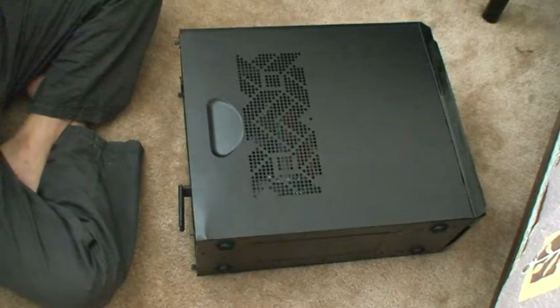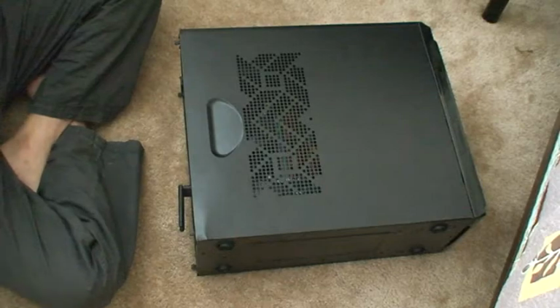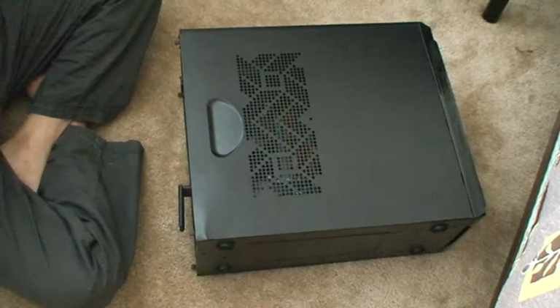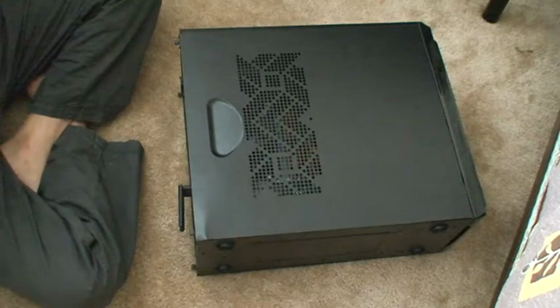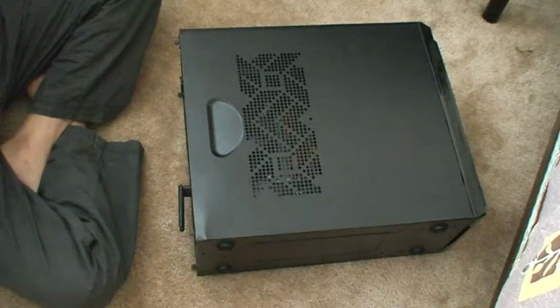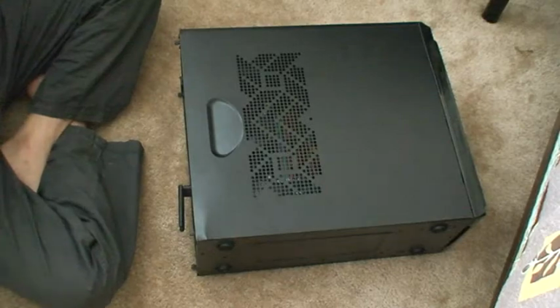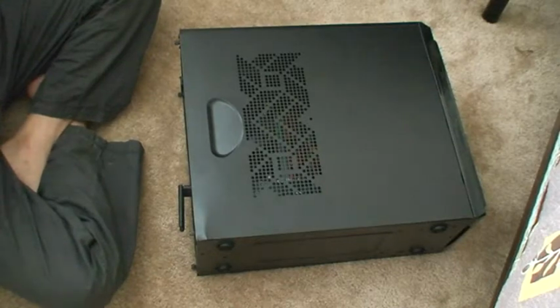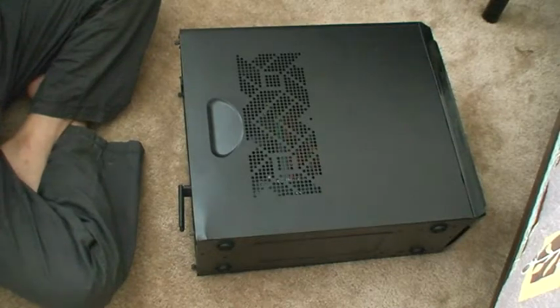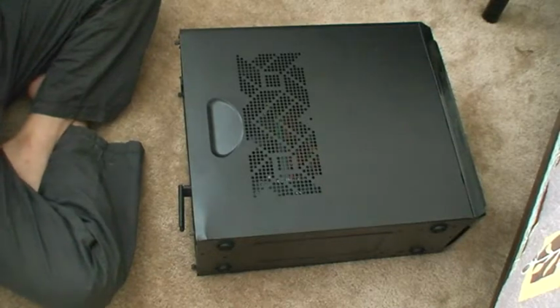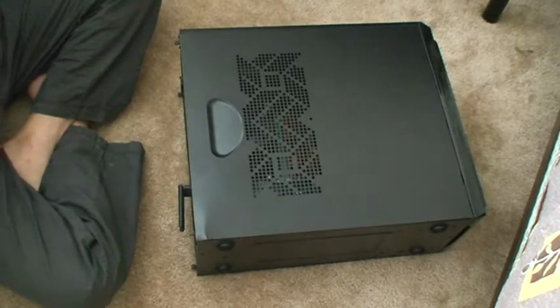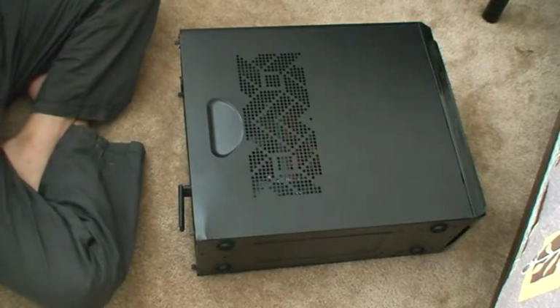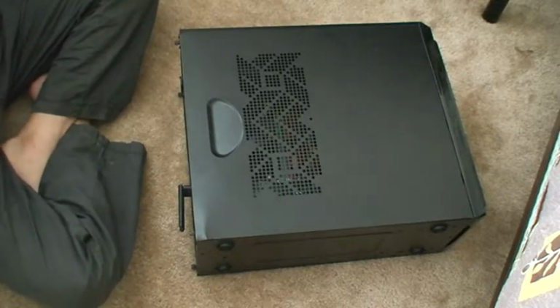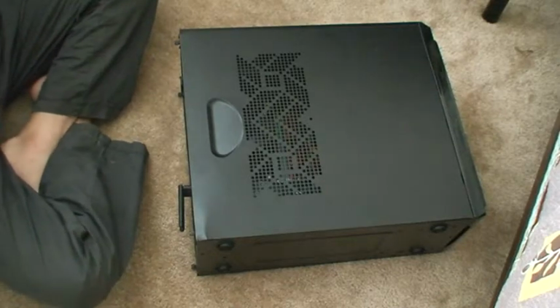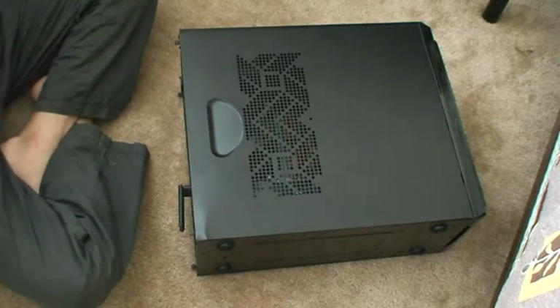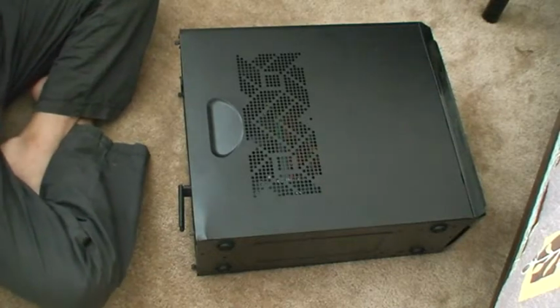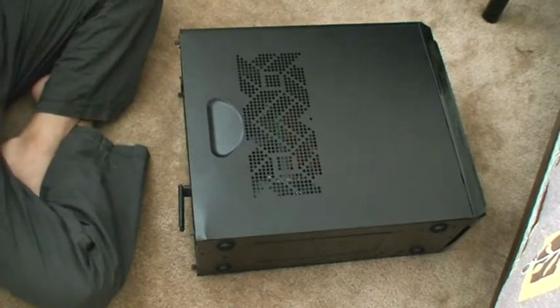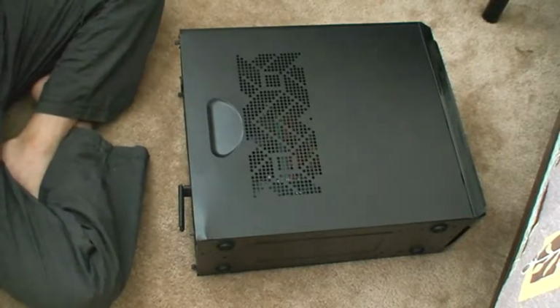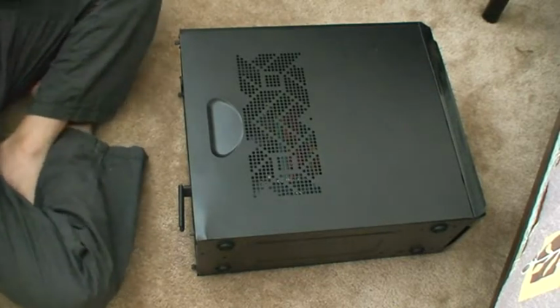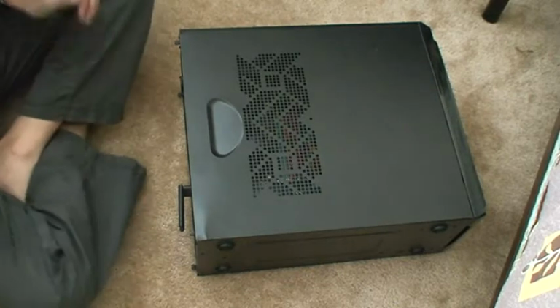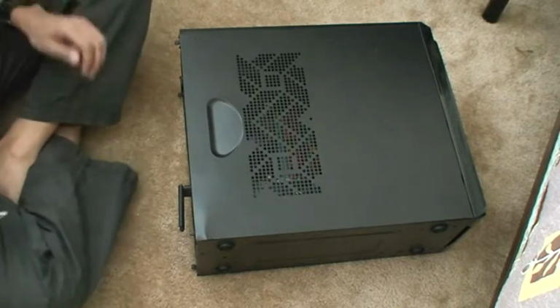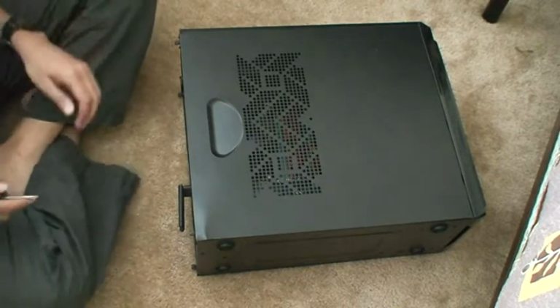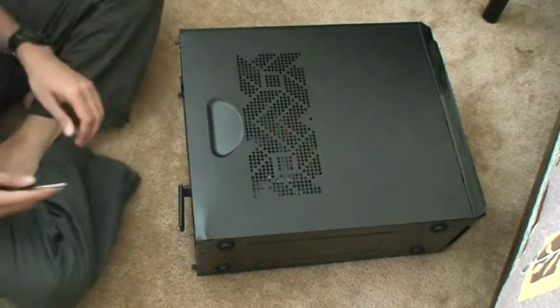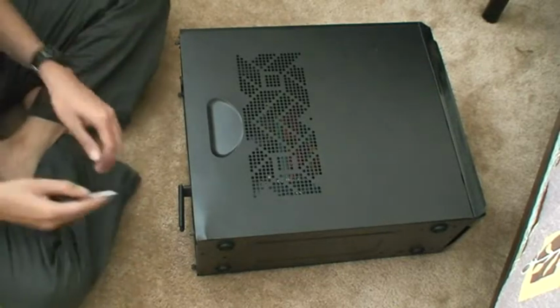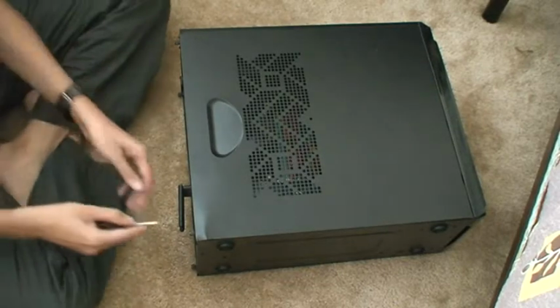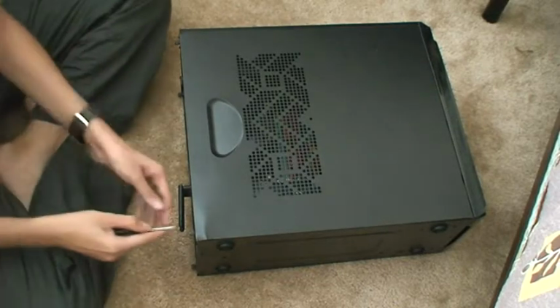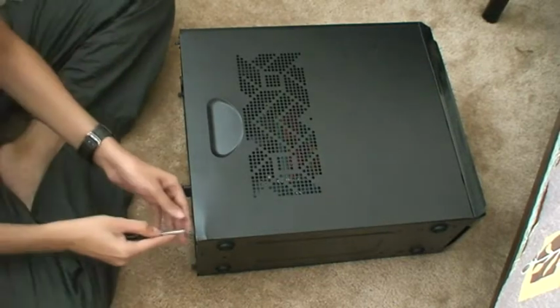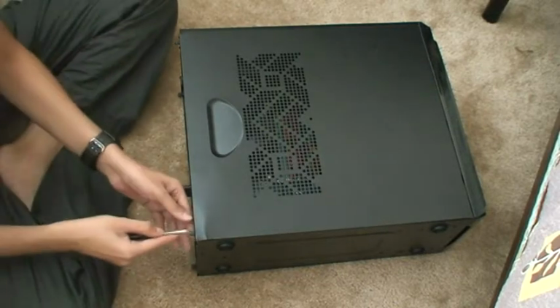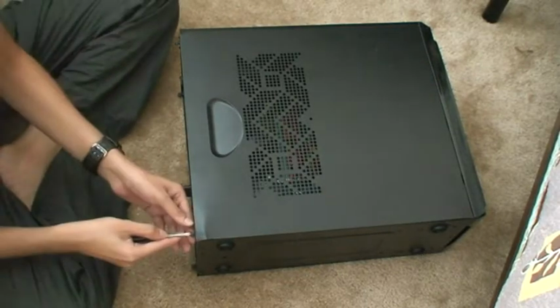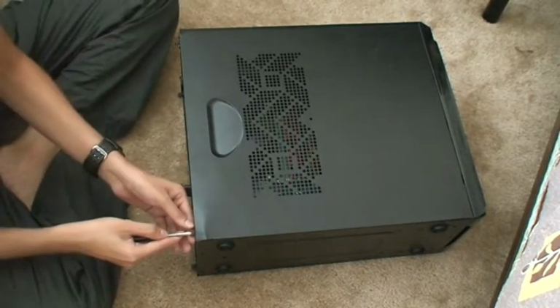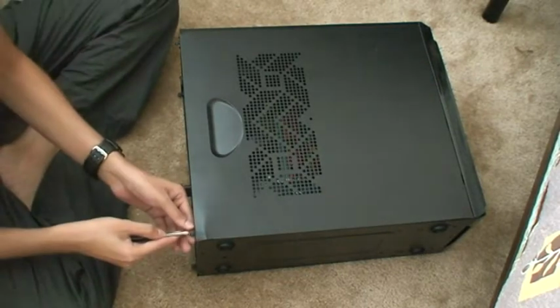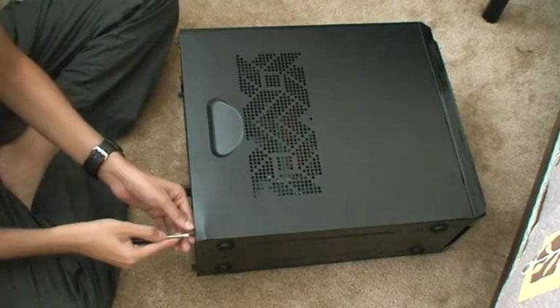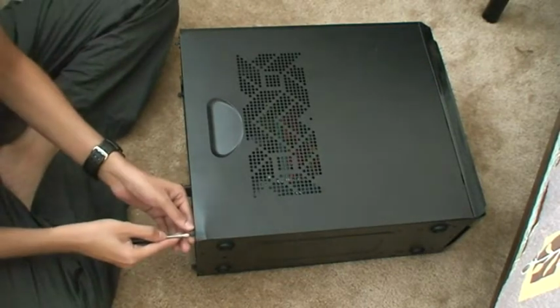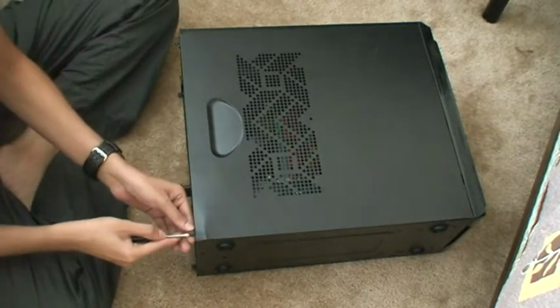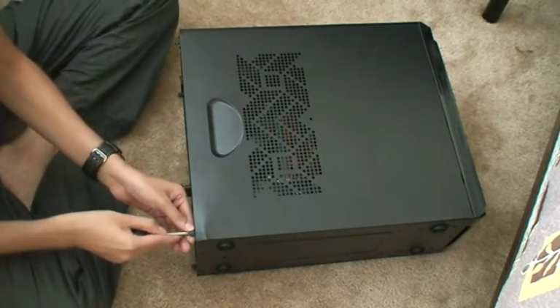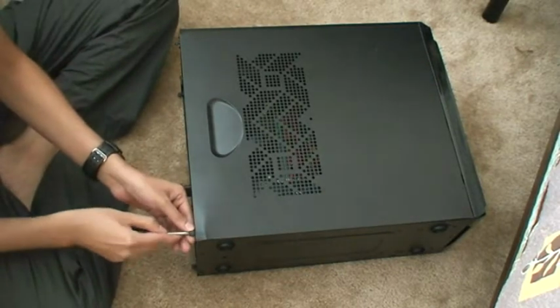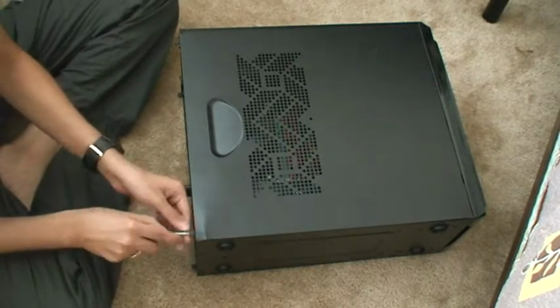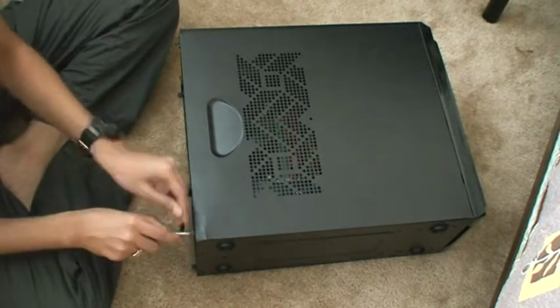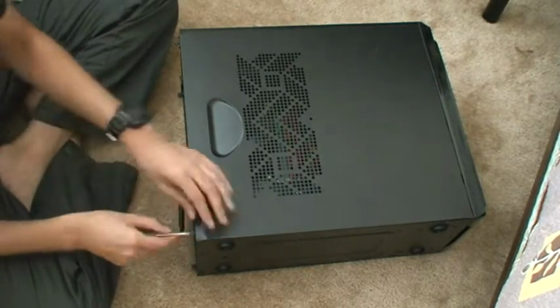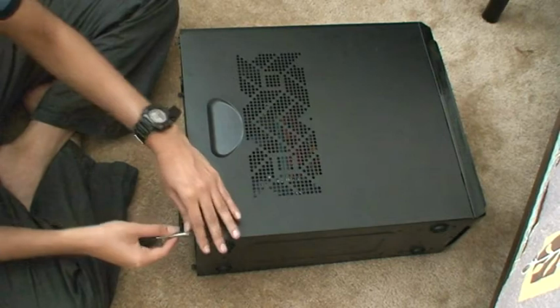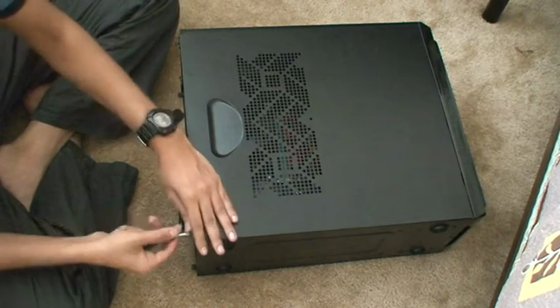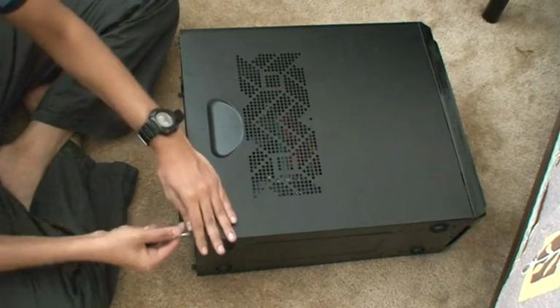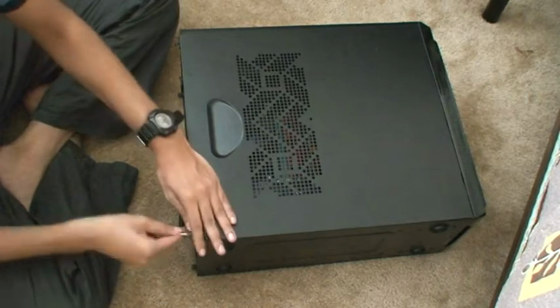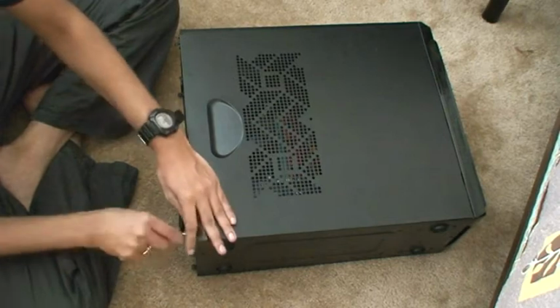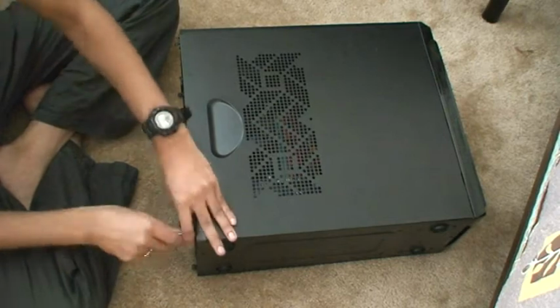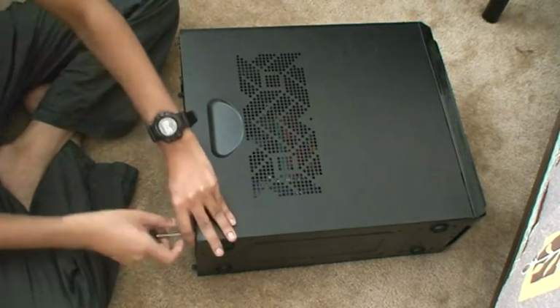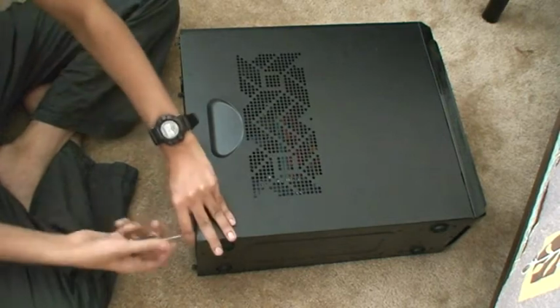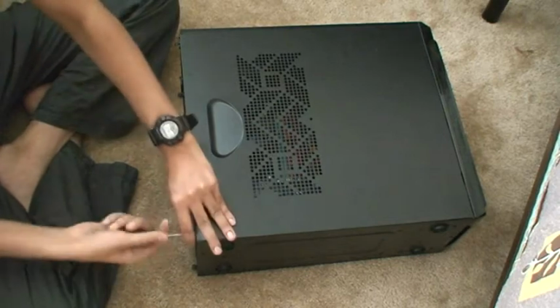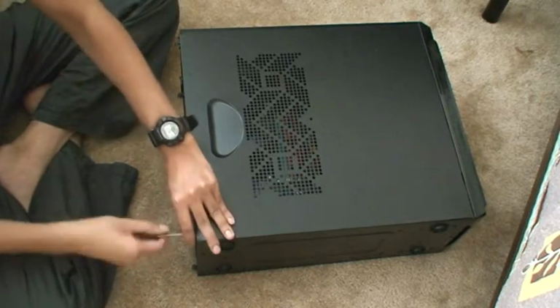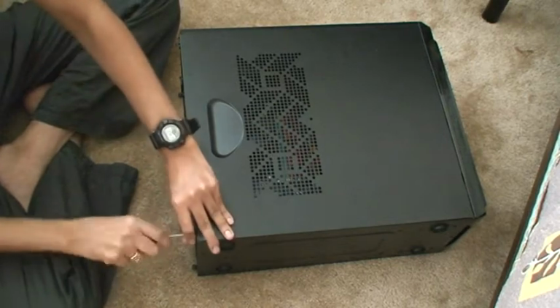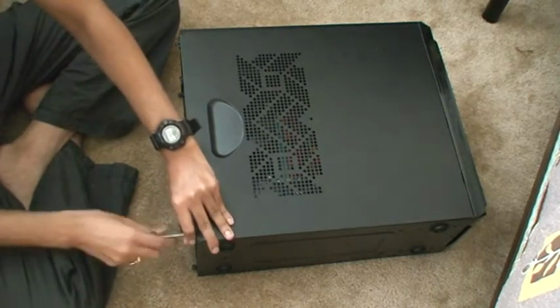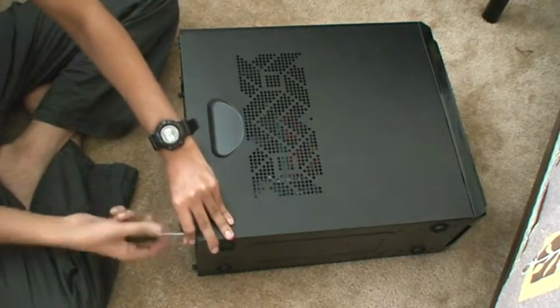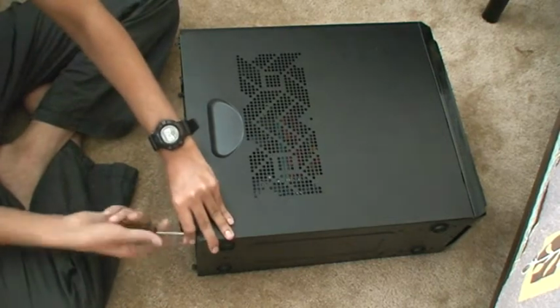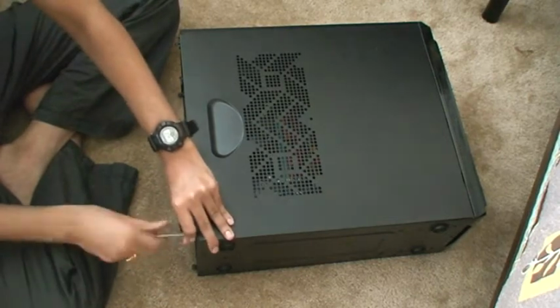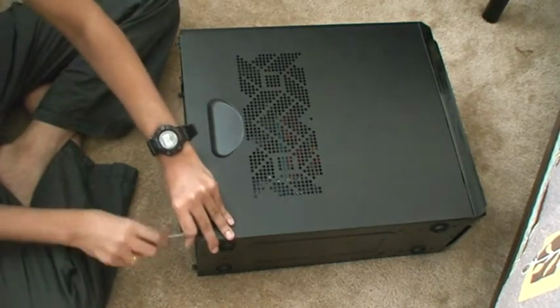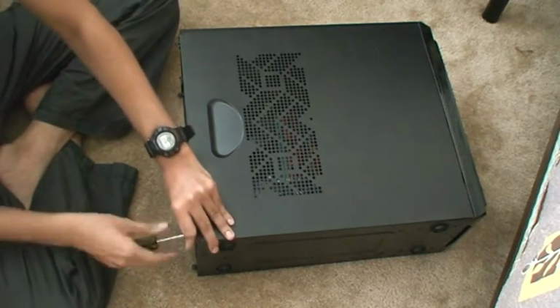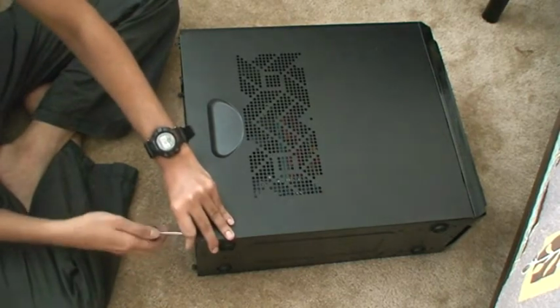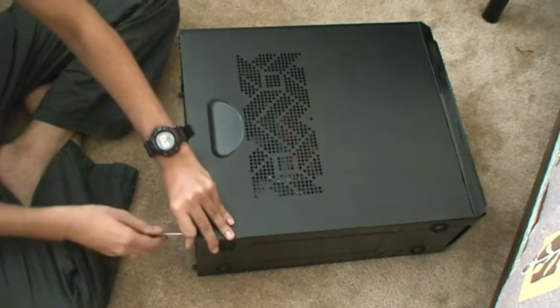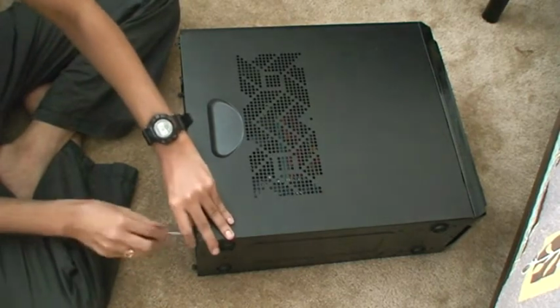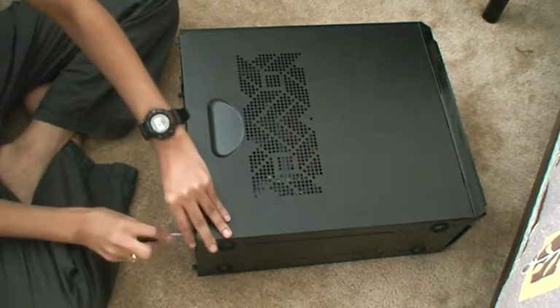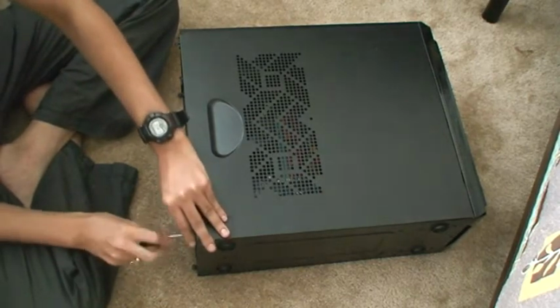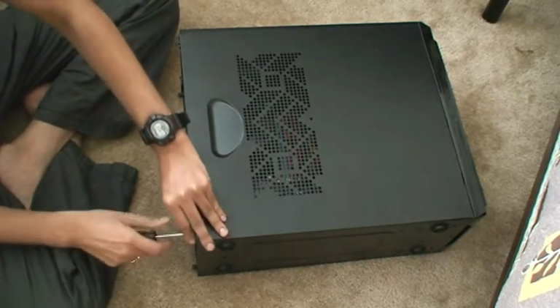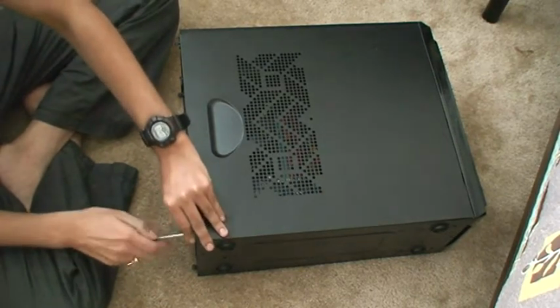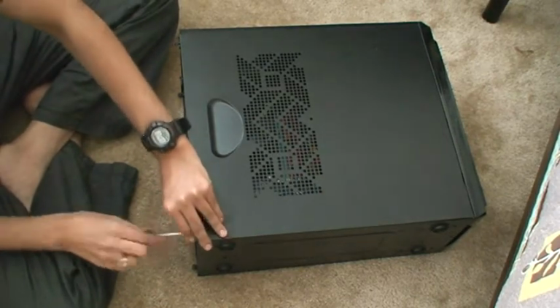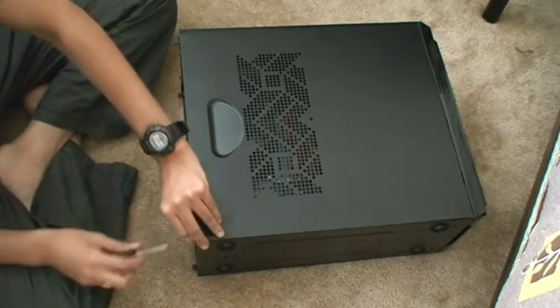Hello friends, on this video I am going to show how I am going to install my GT640 graphics card for my home theater system.